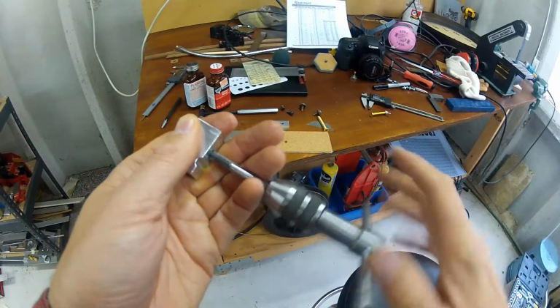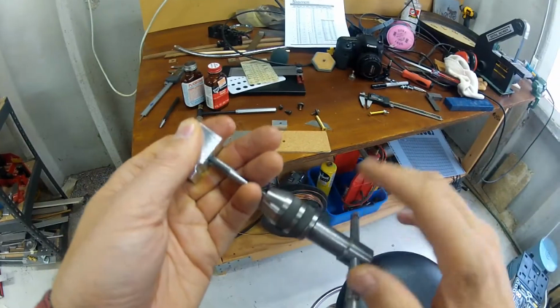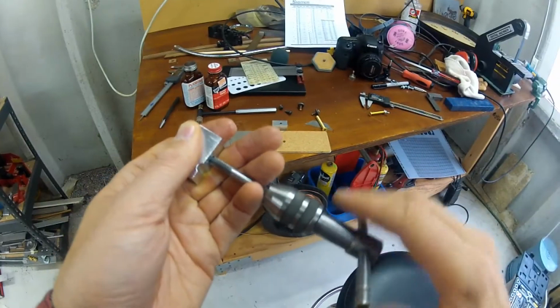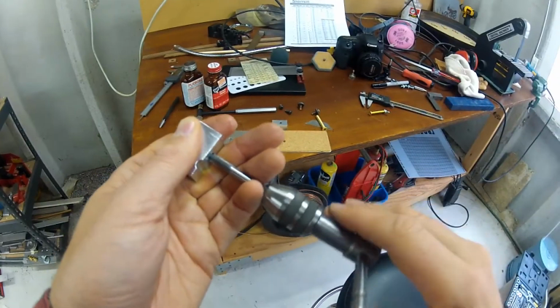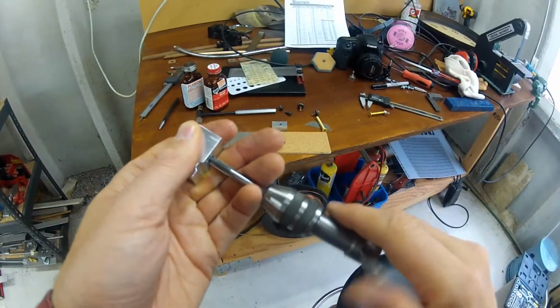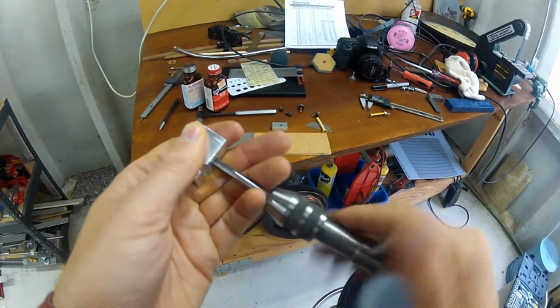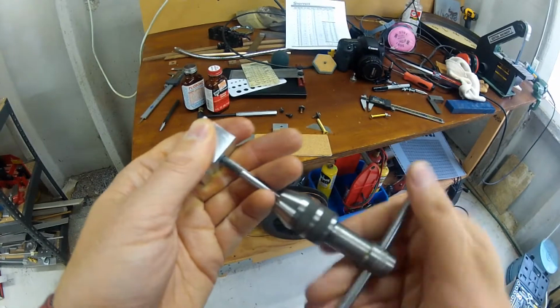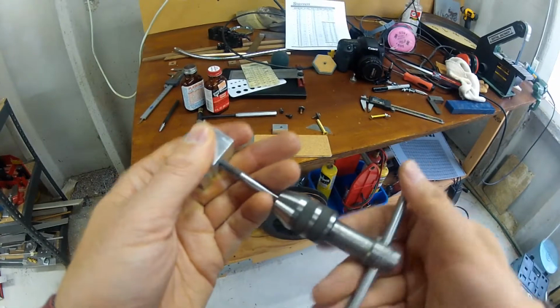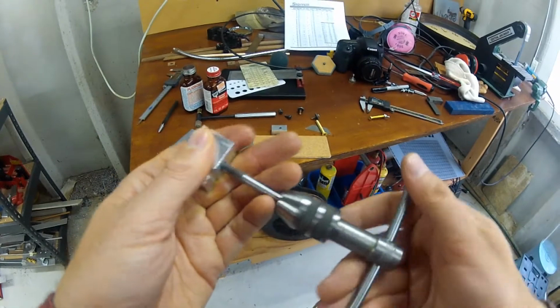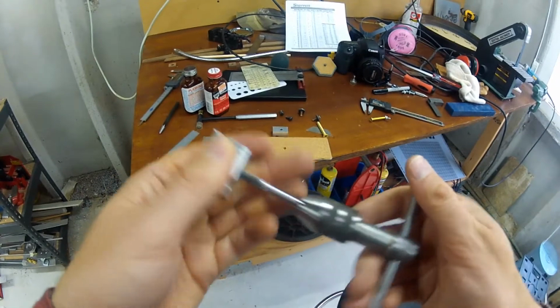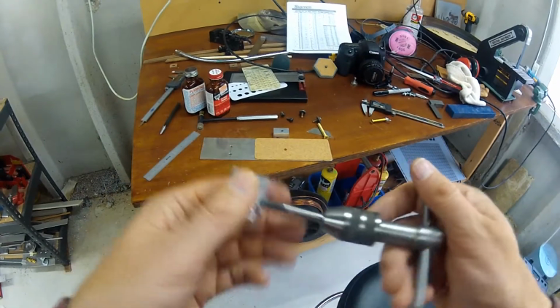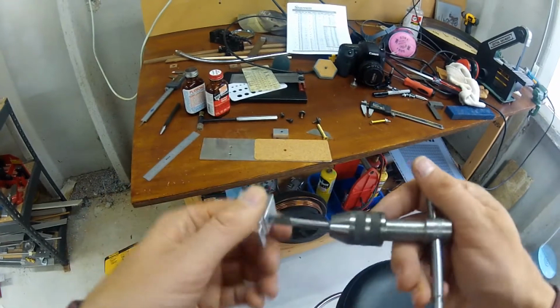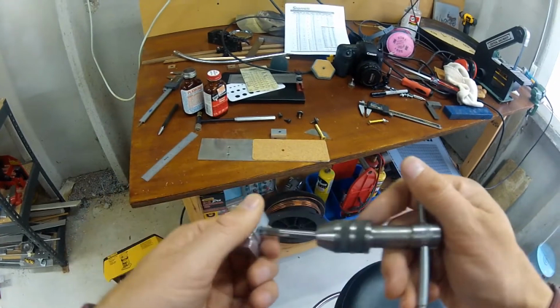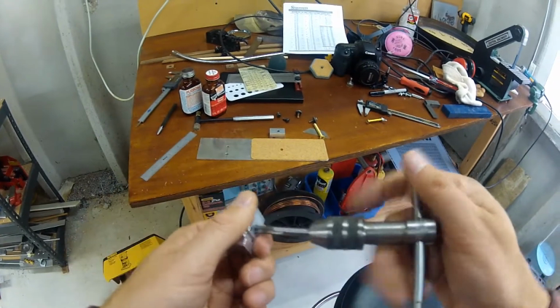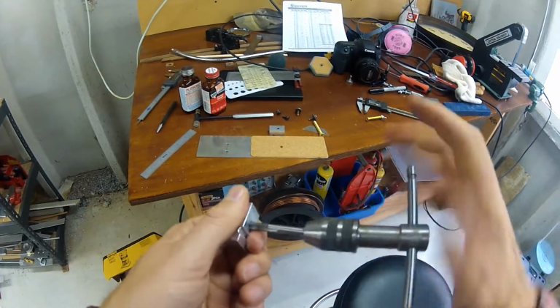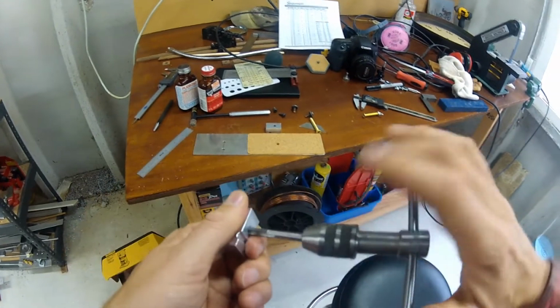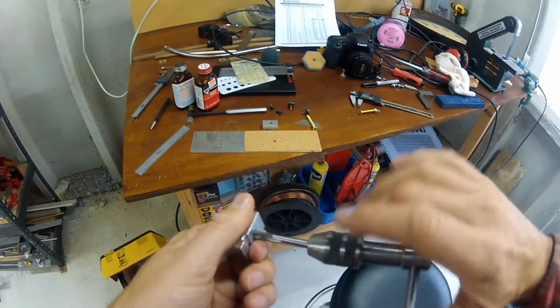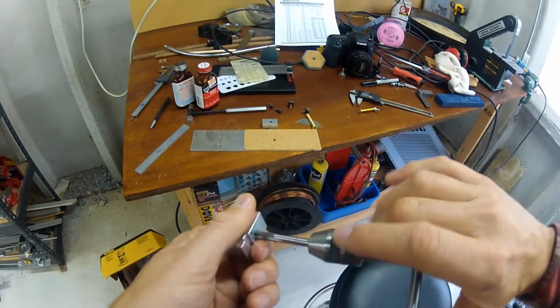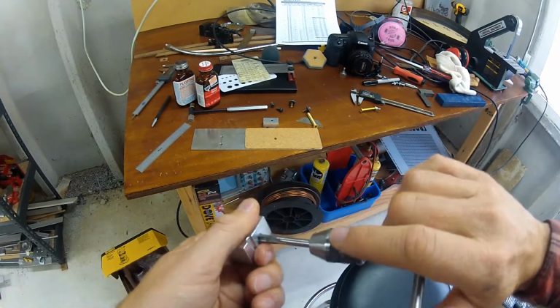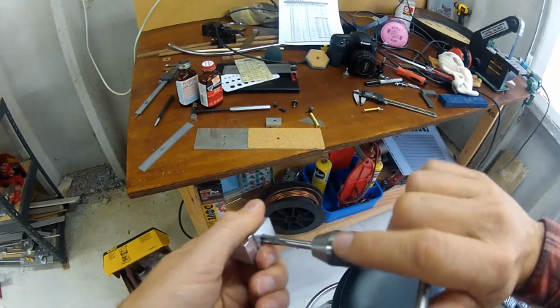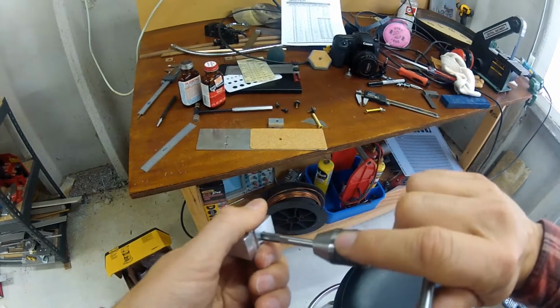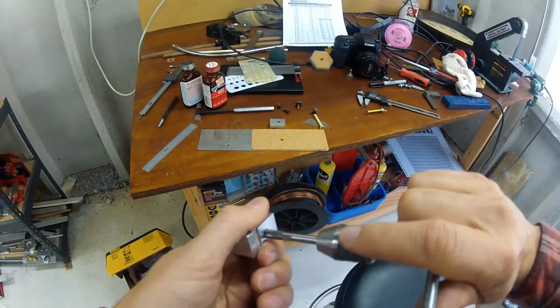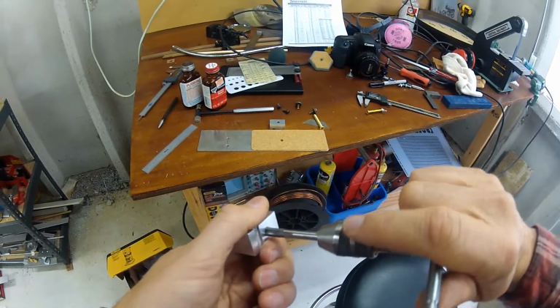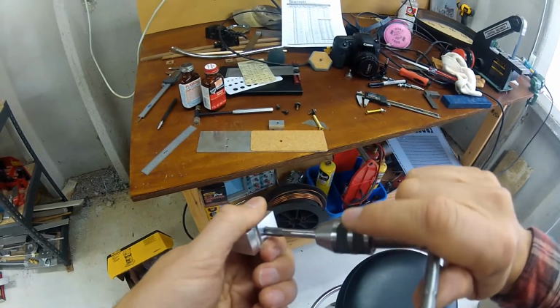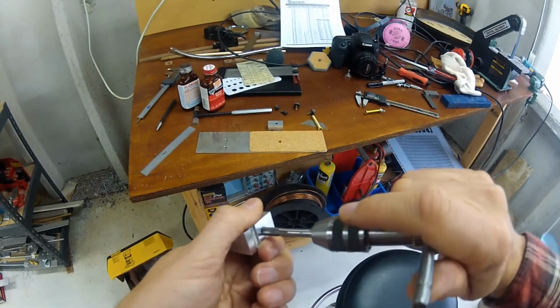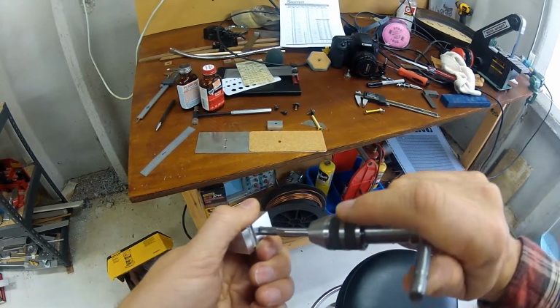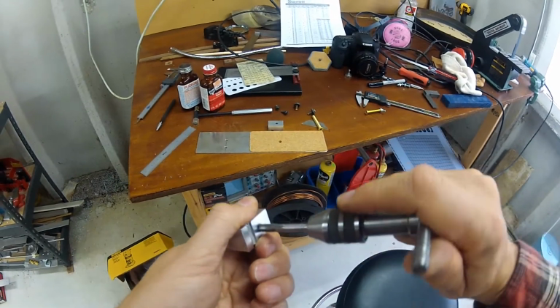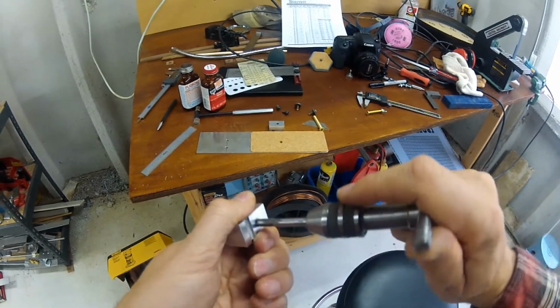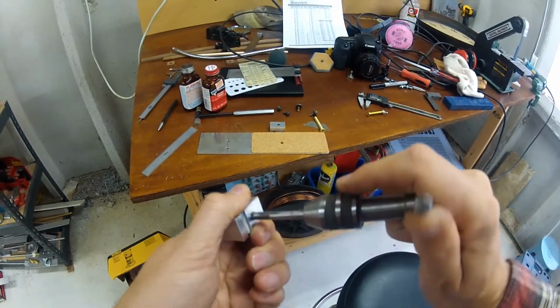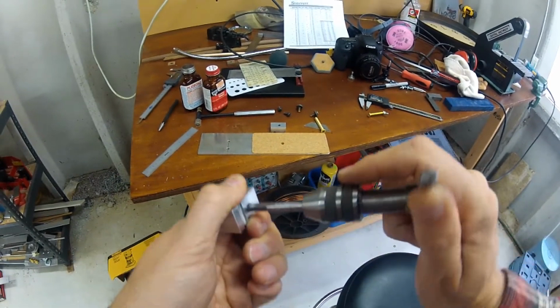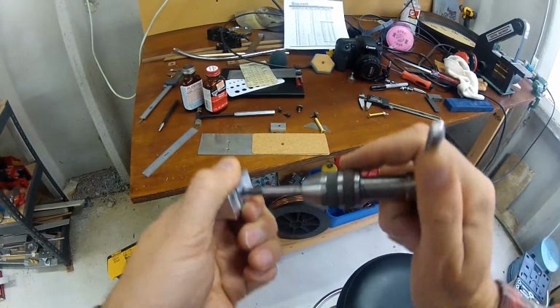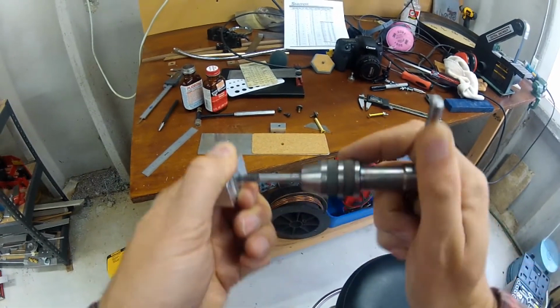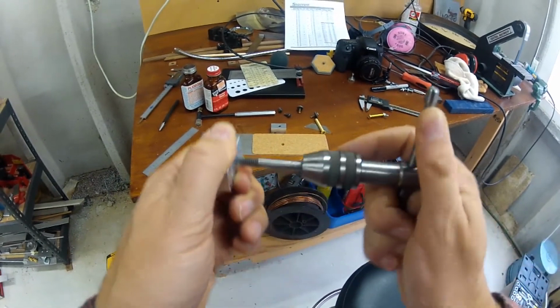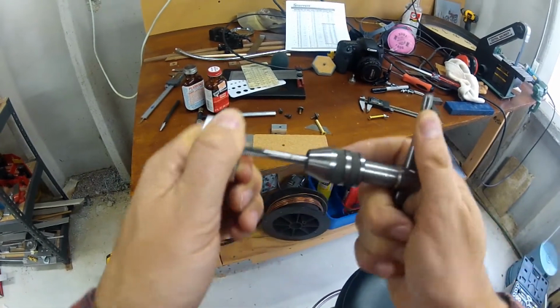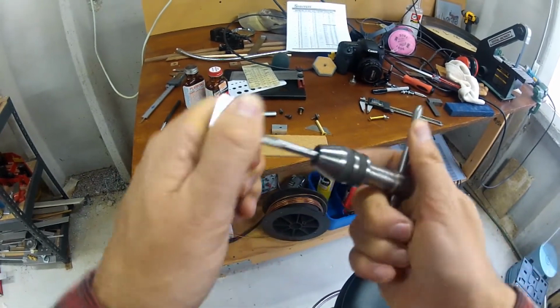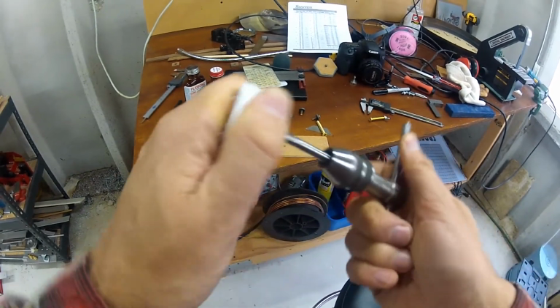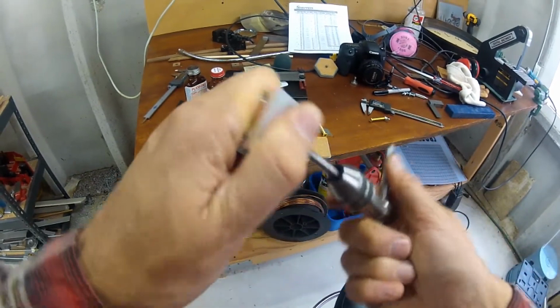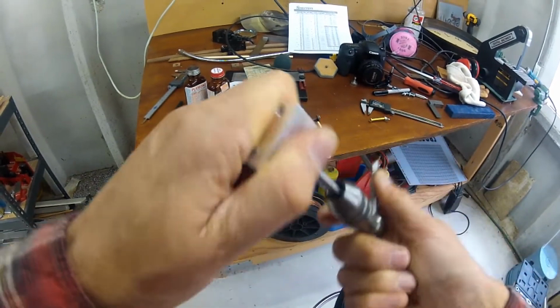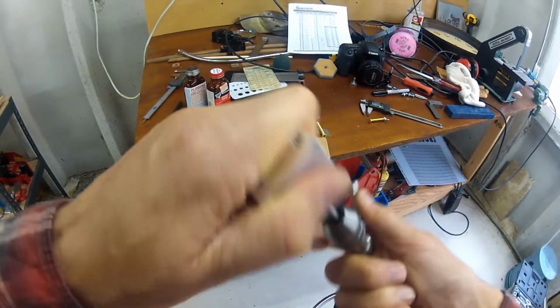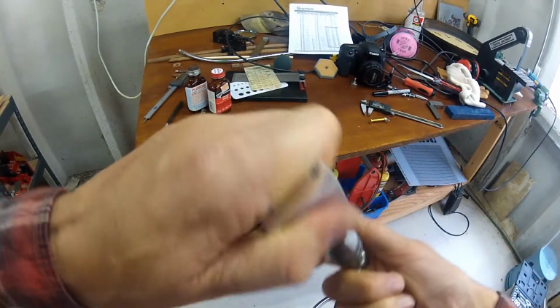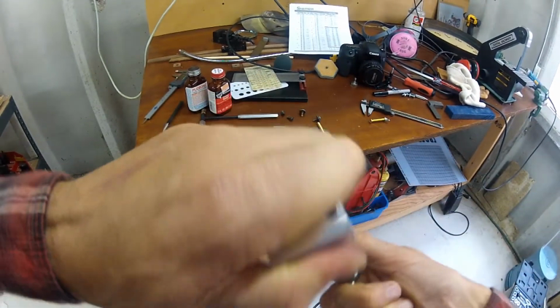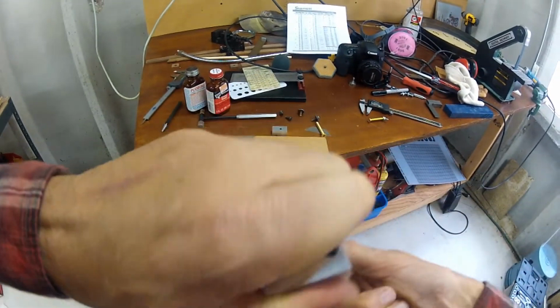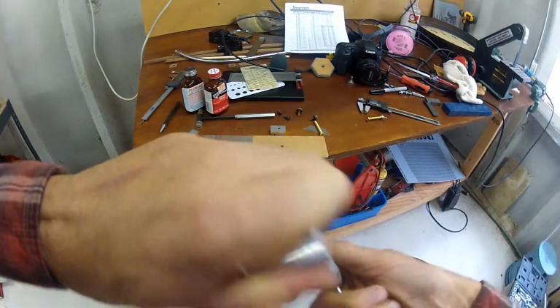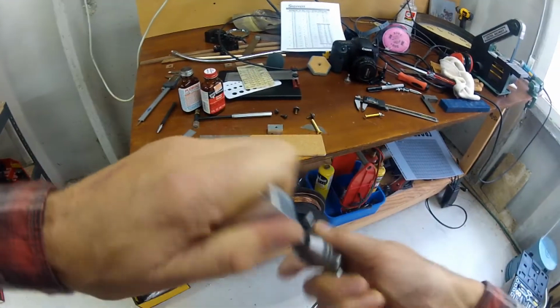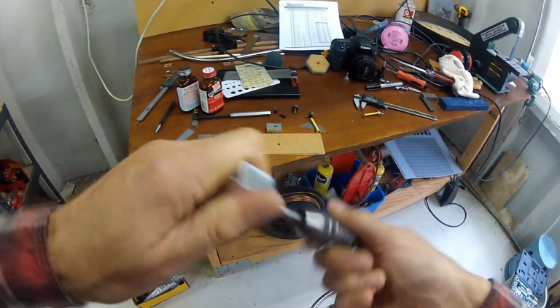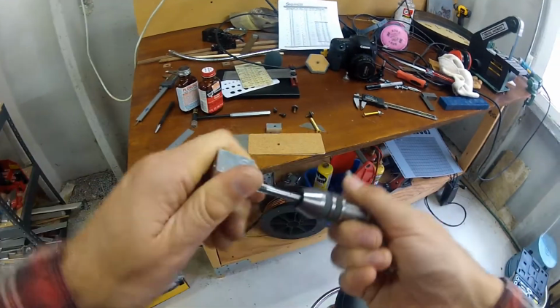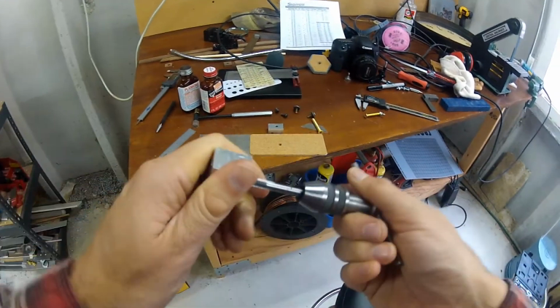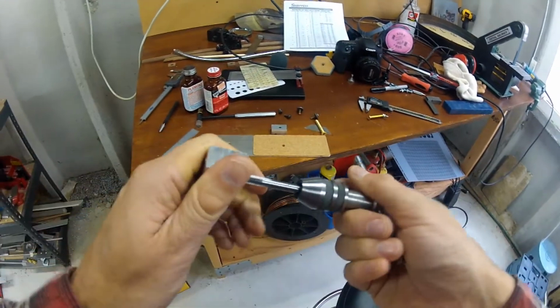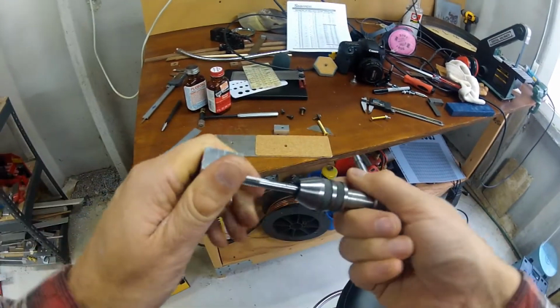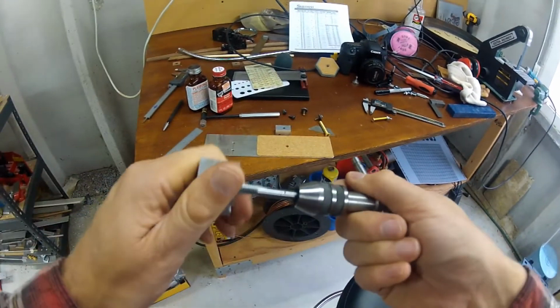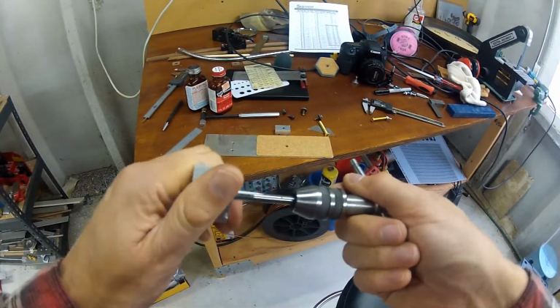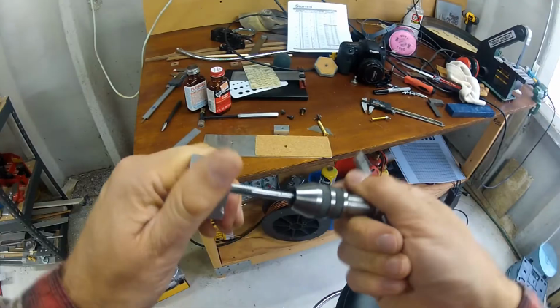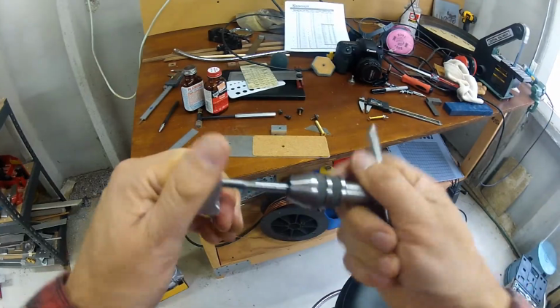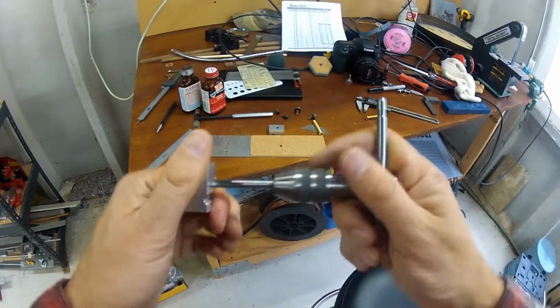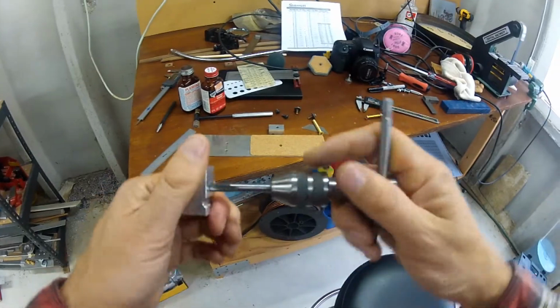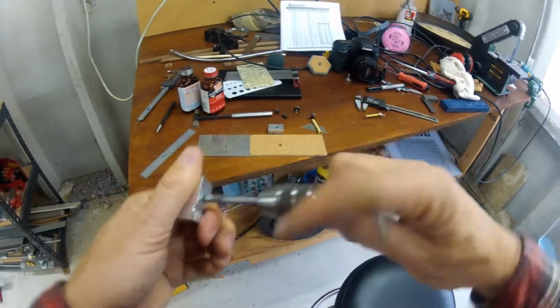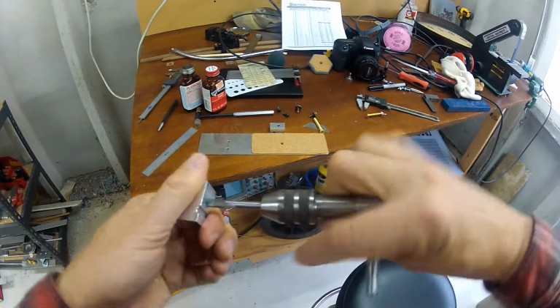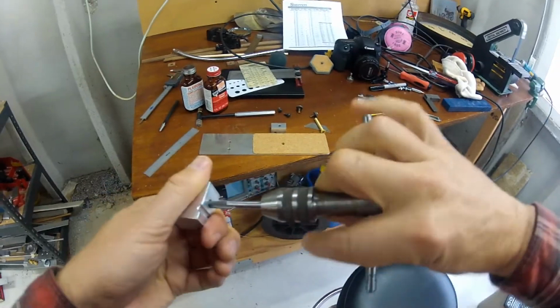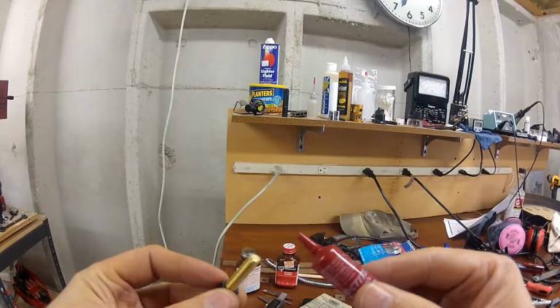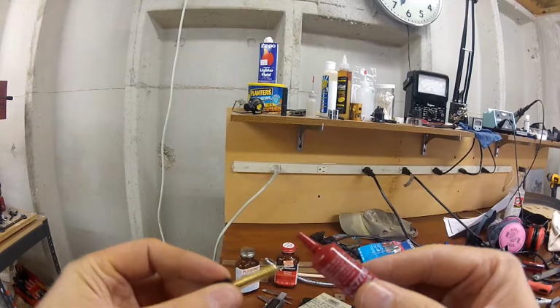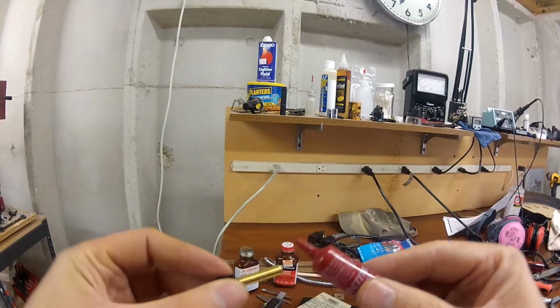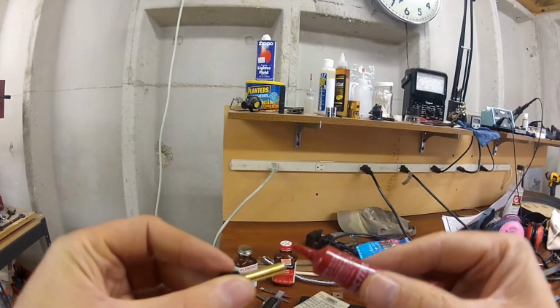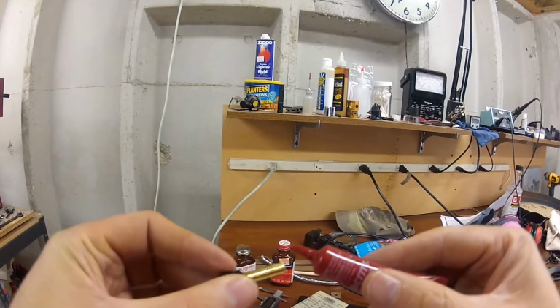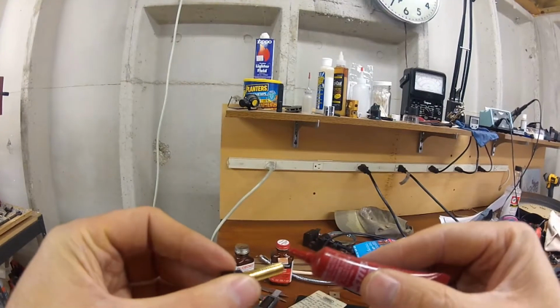I used a tap to cut threads in the lower half so I can attach a bolt with the head cut off, using some Loctite to hold it in place.